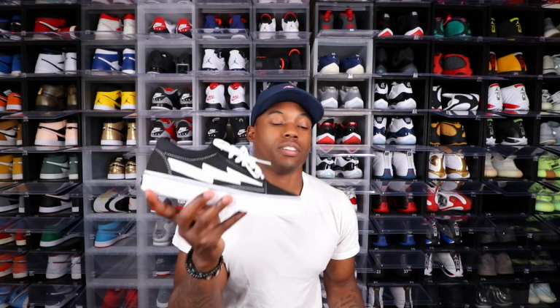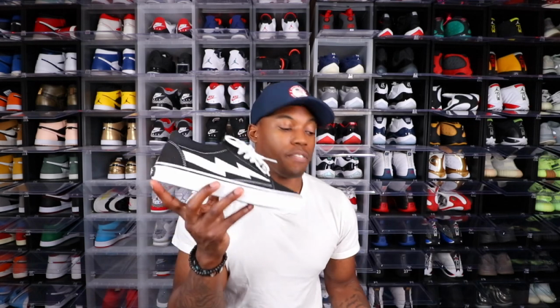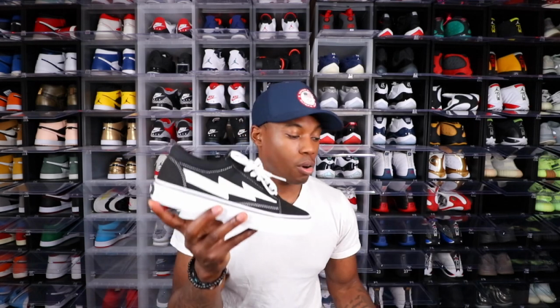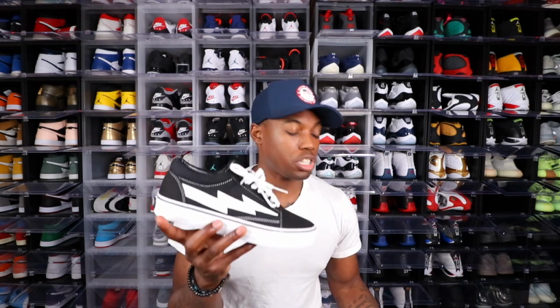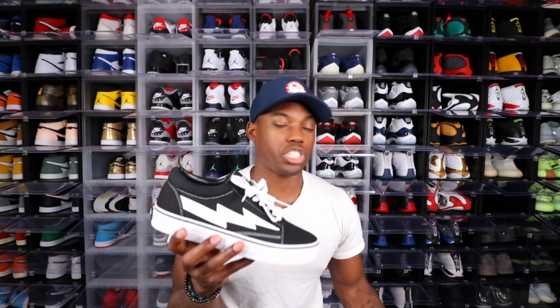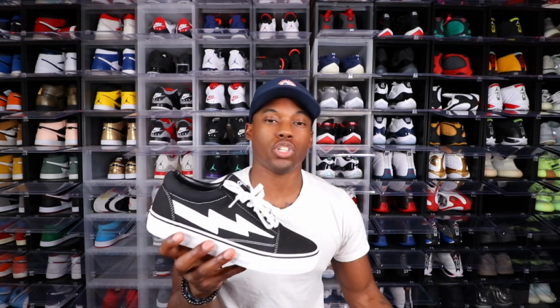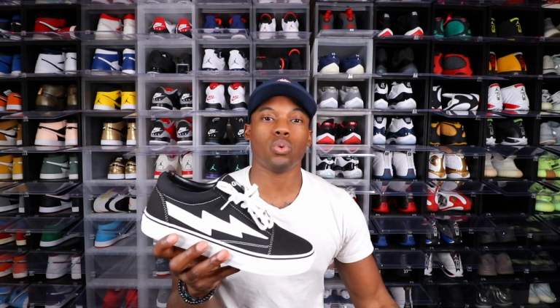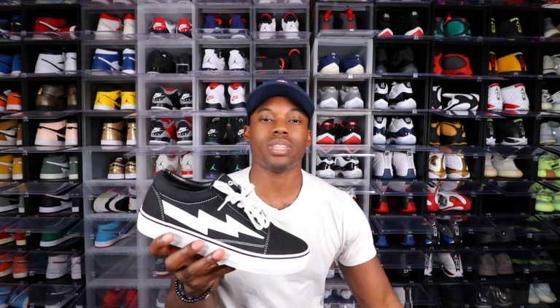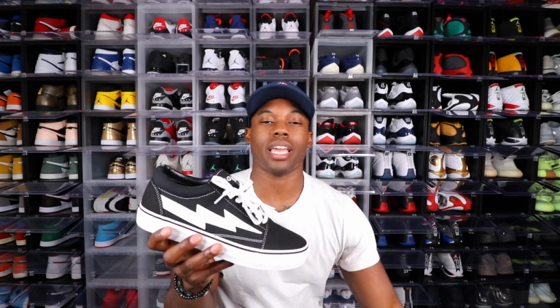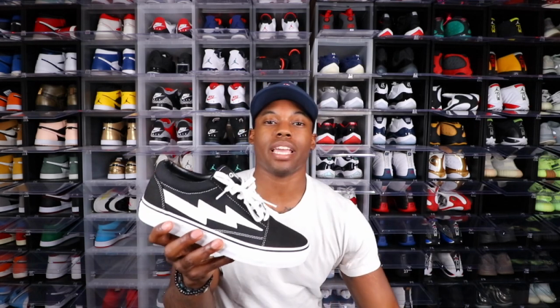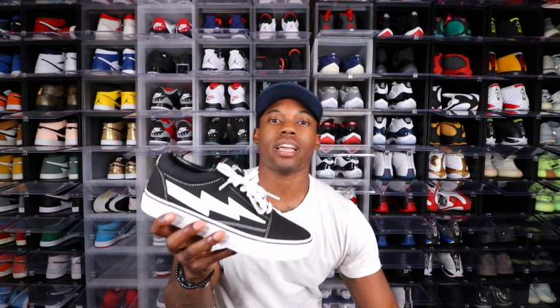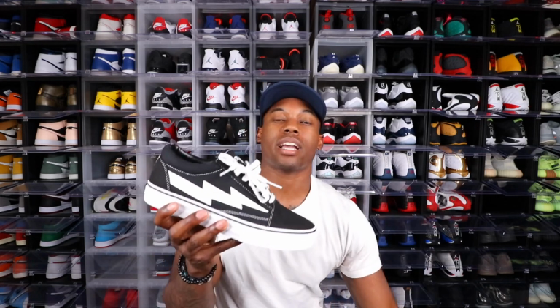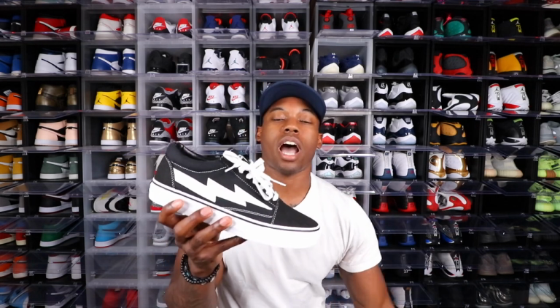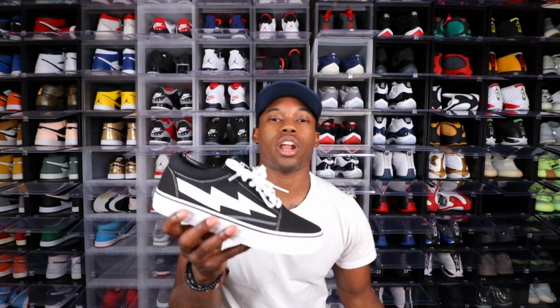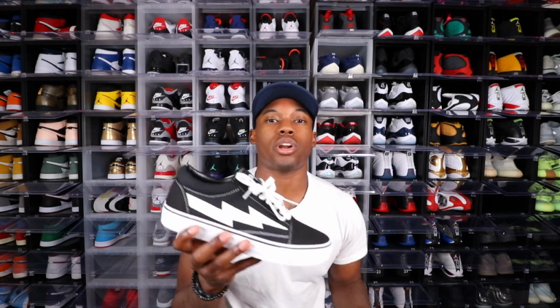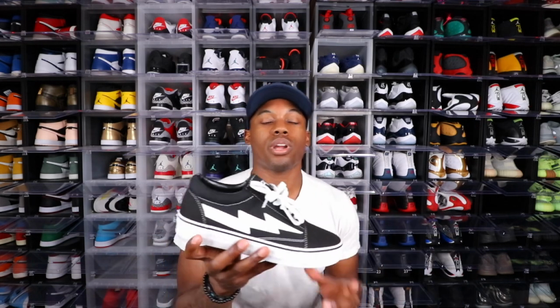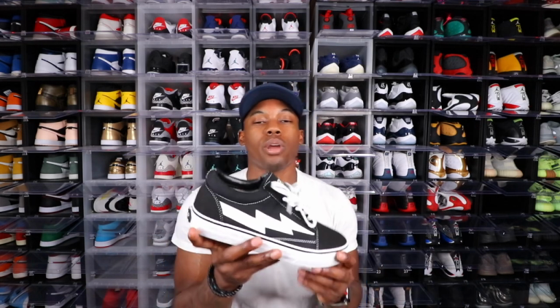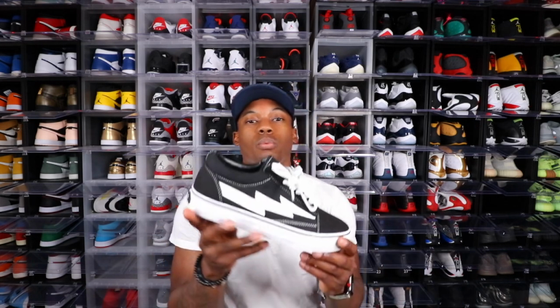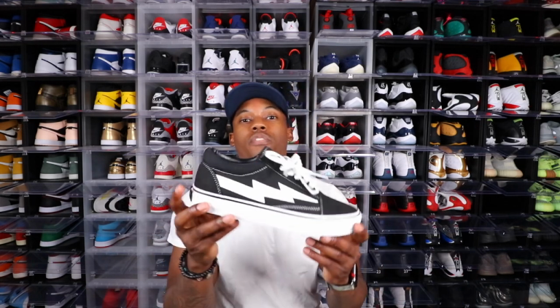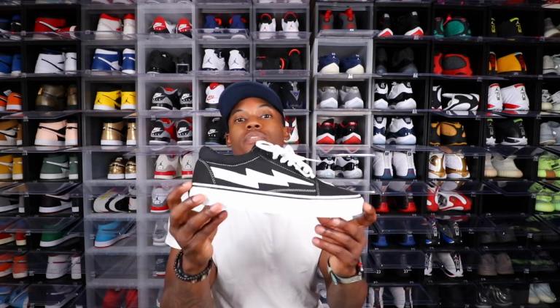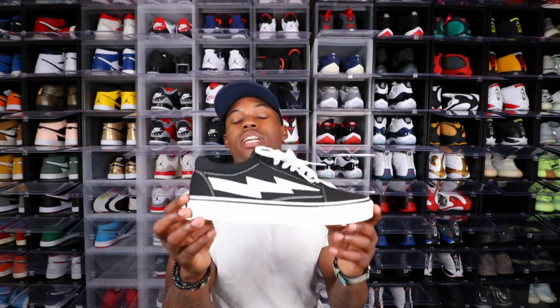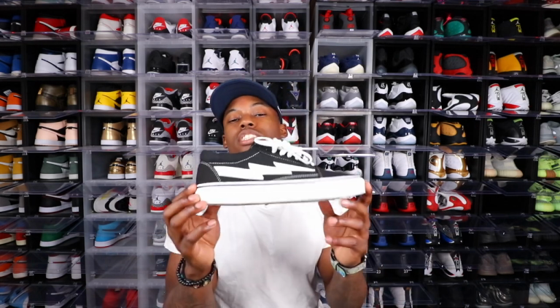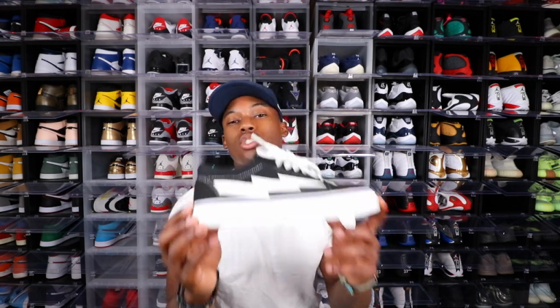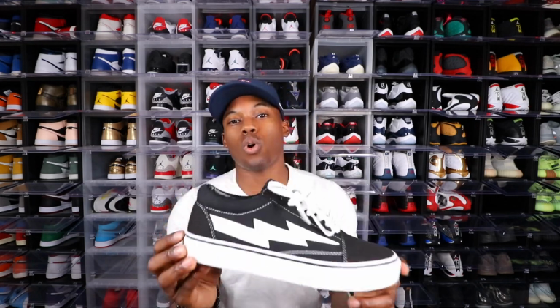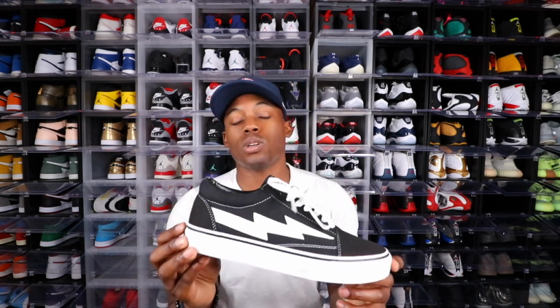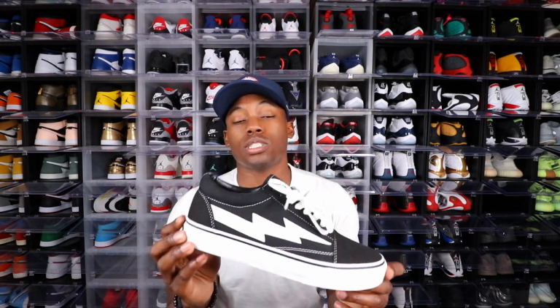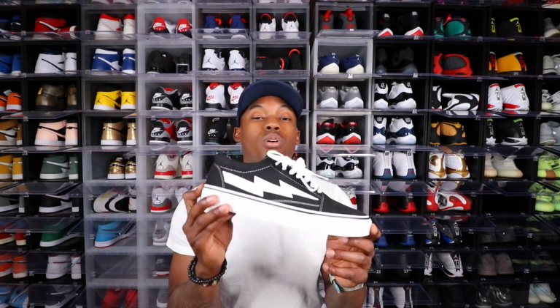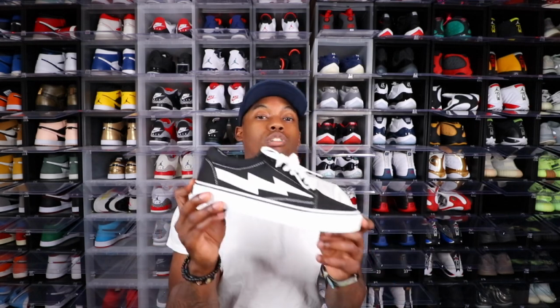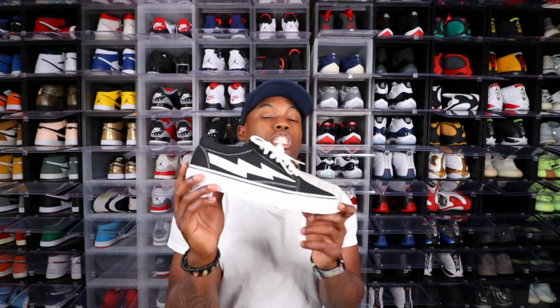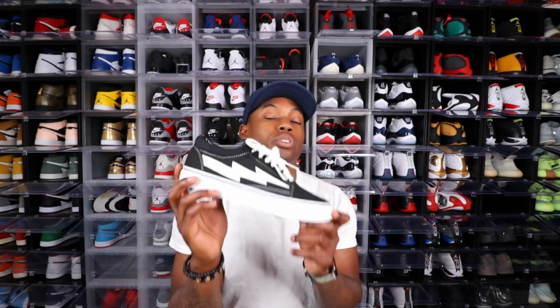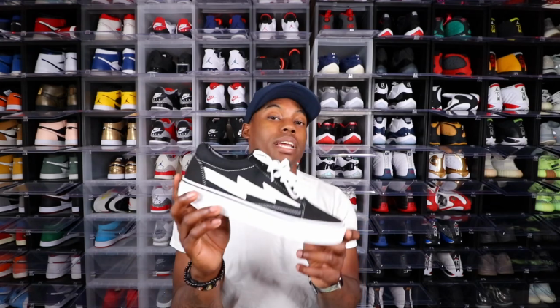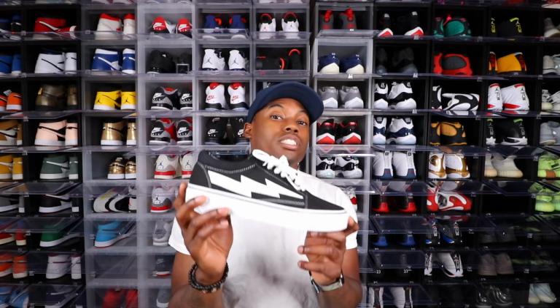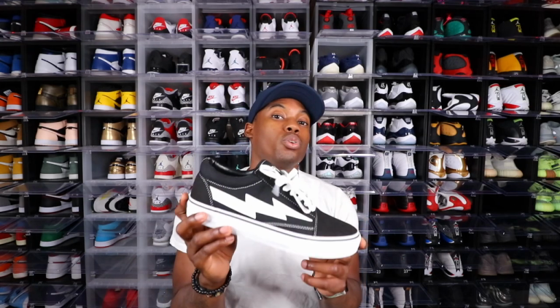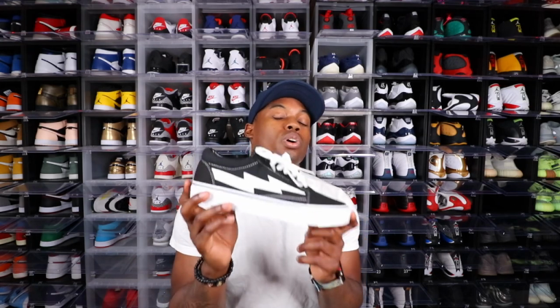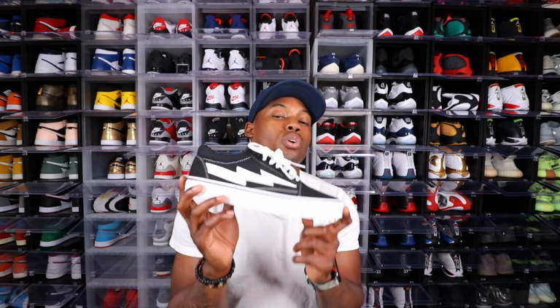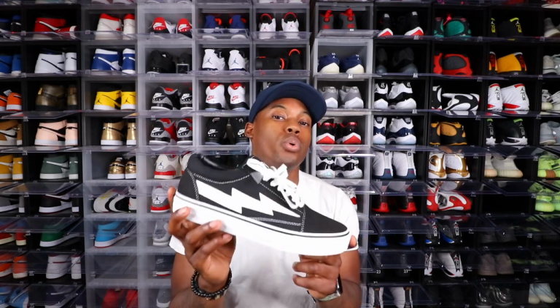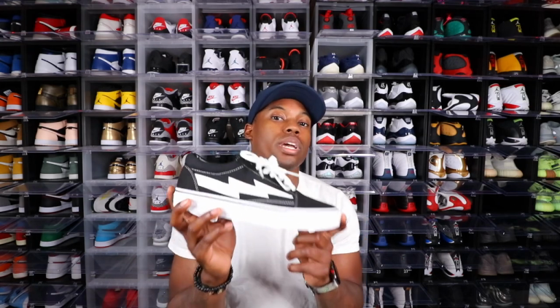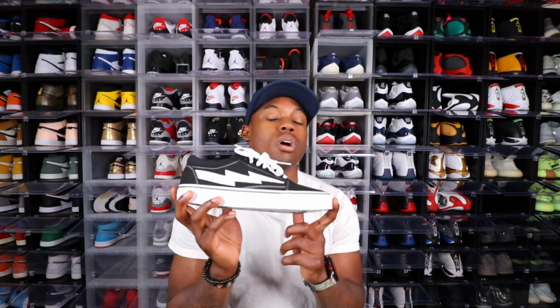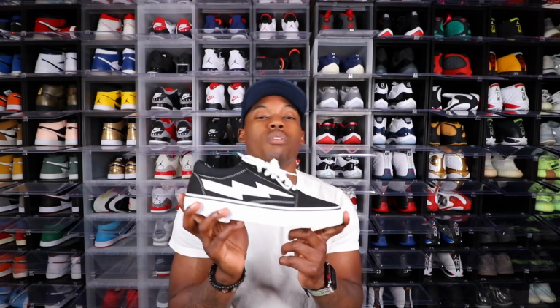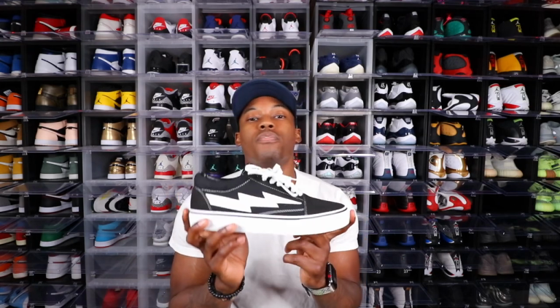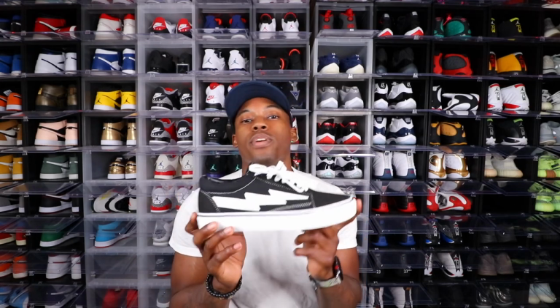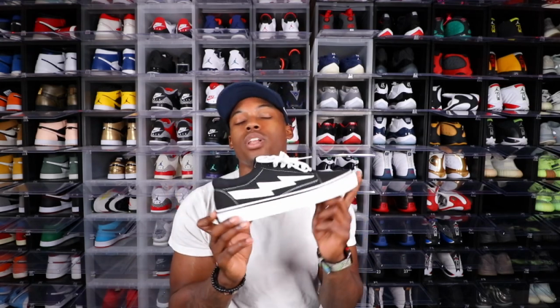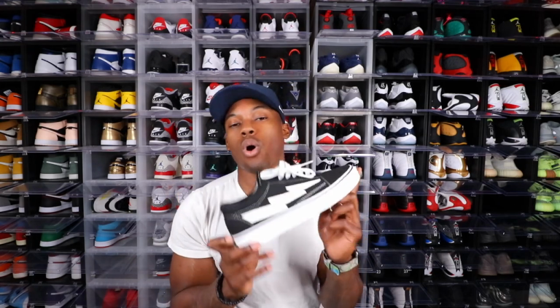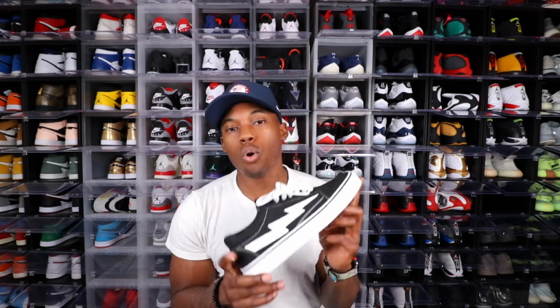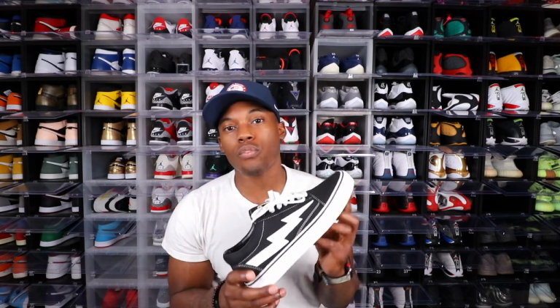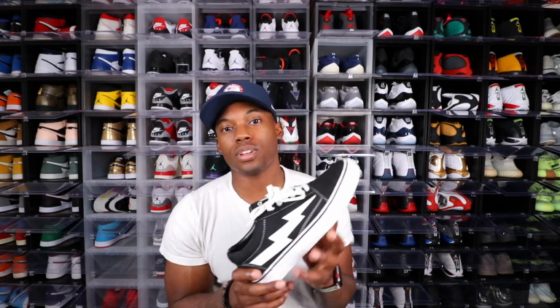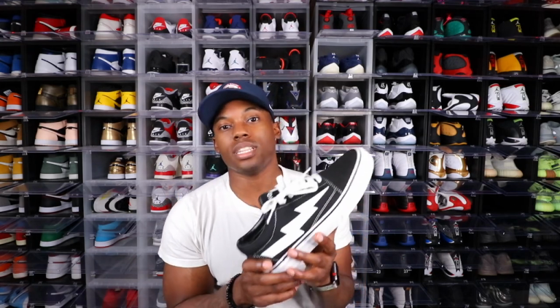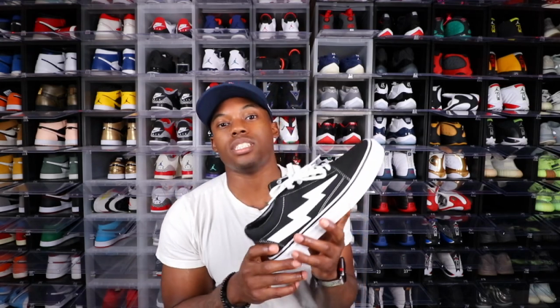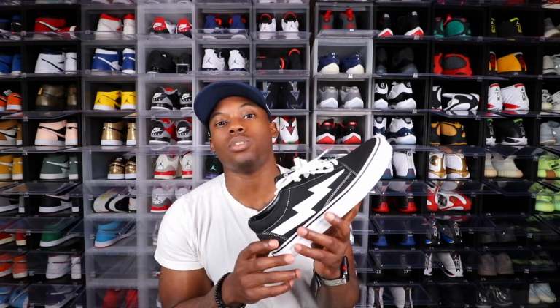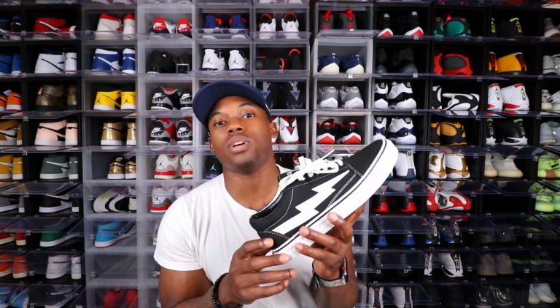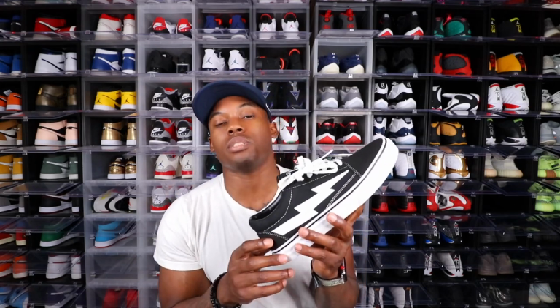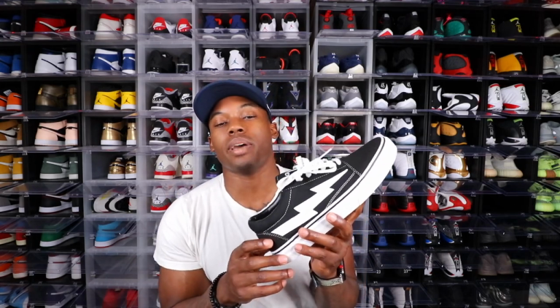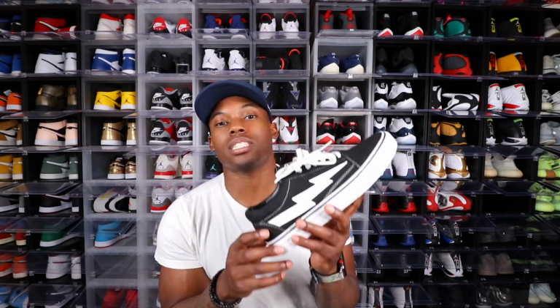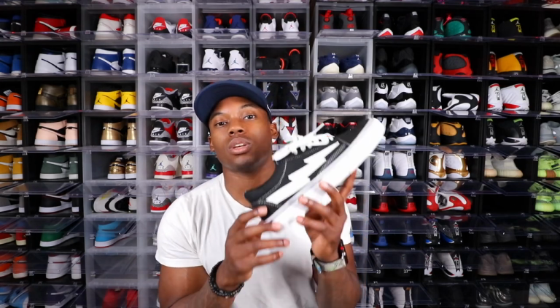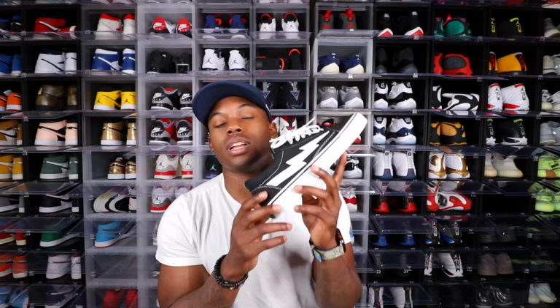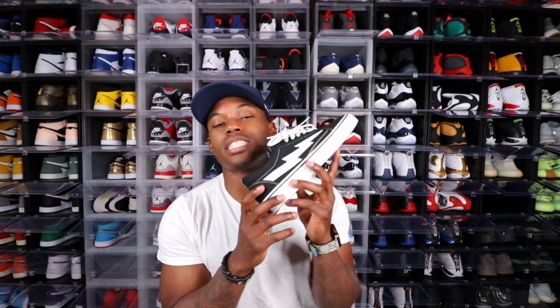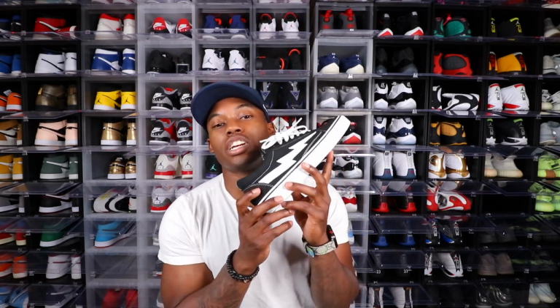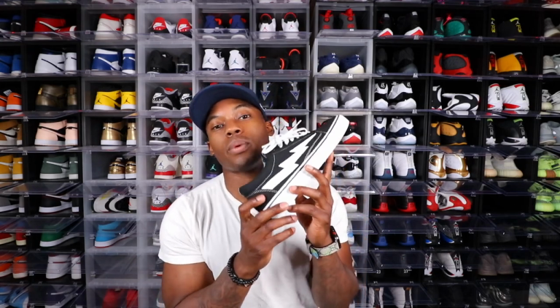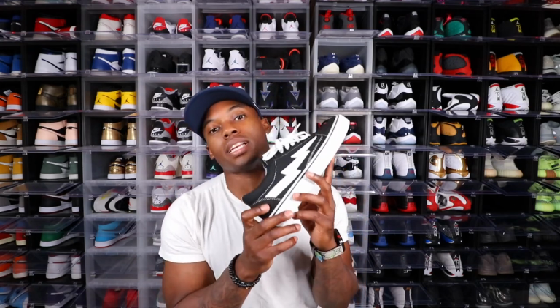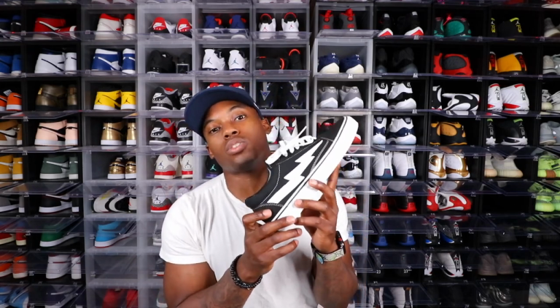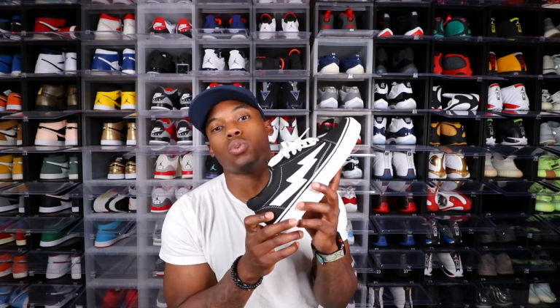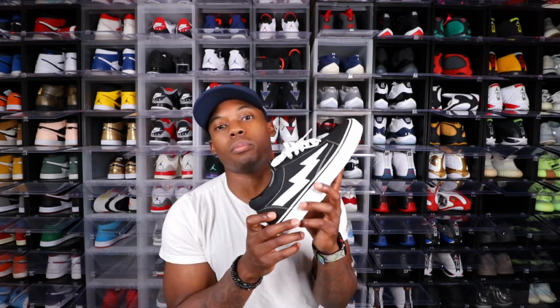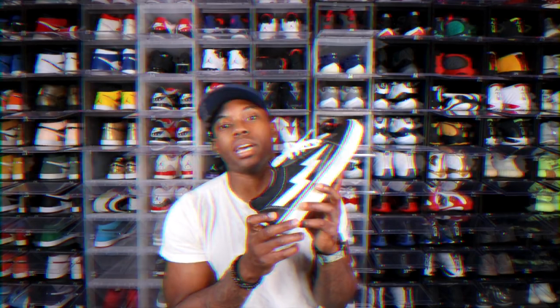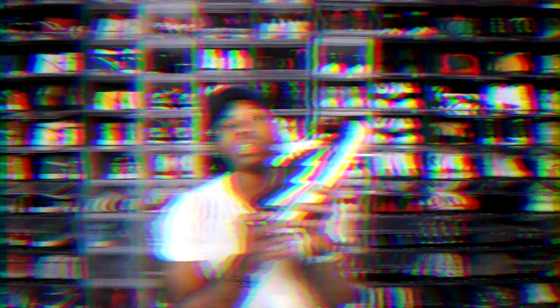Now that I've shown you the first shoe — the Ian Connor Revenge Storms — we're going to jump straight into a quick on-feet look at these joints.